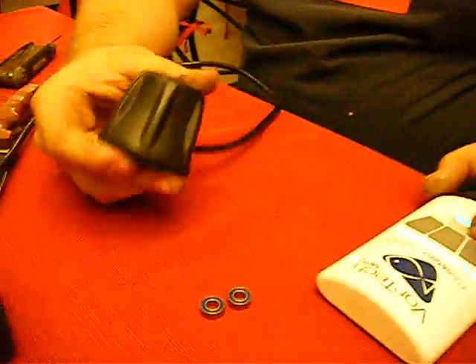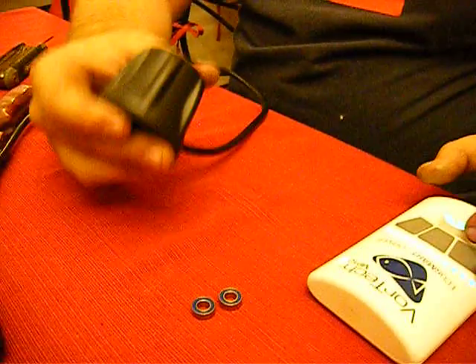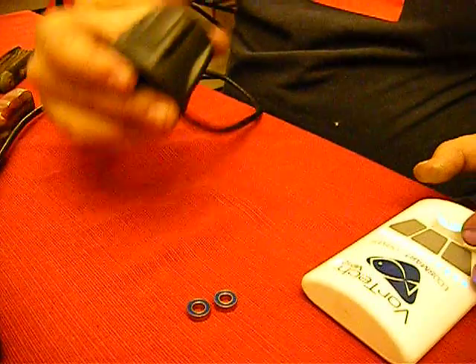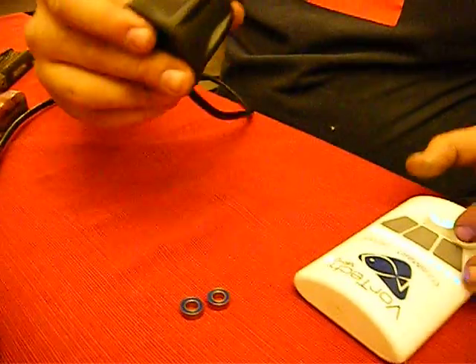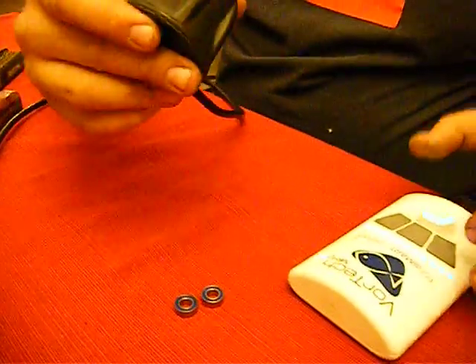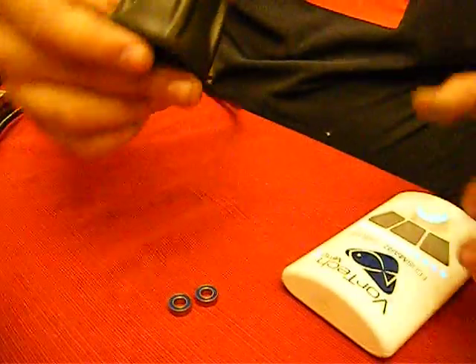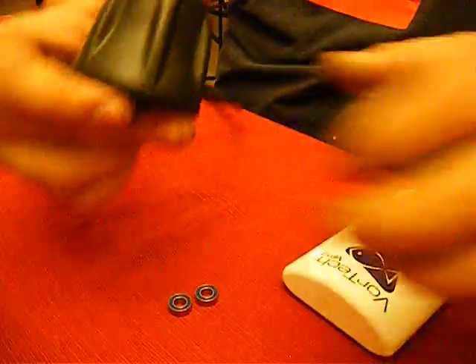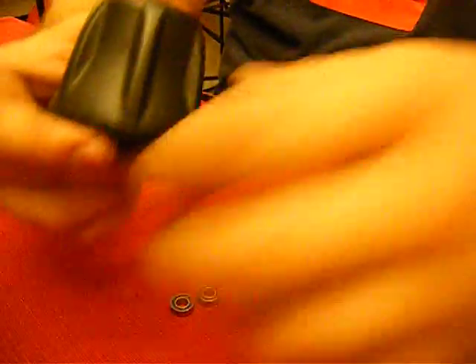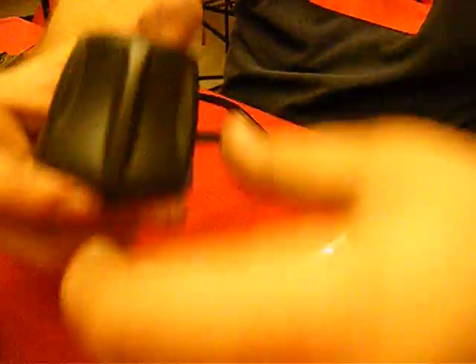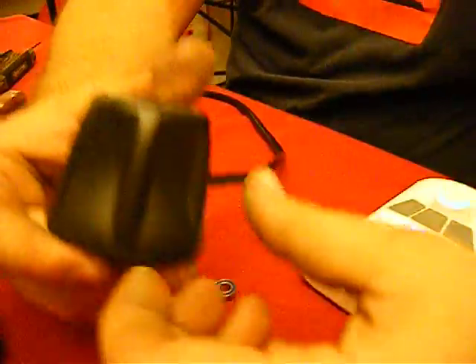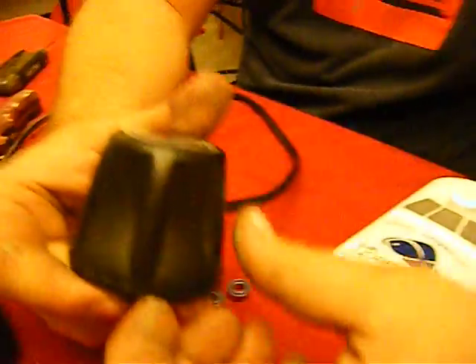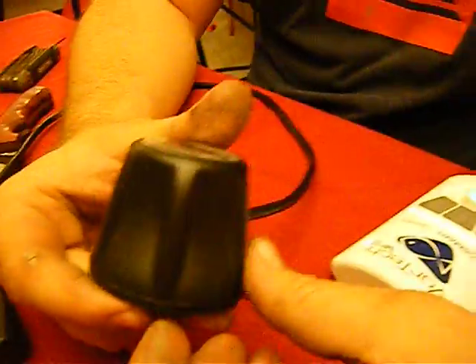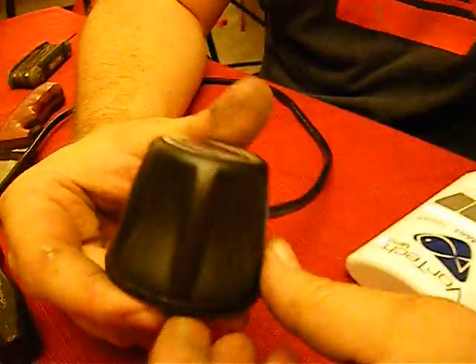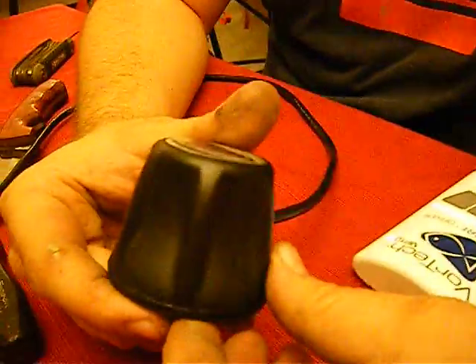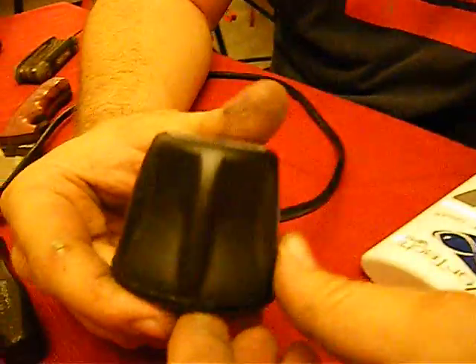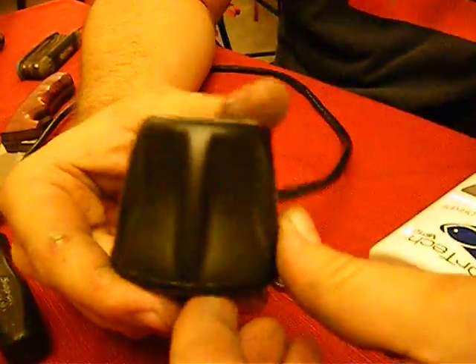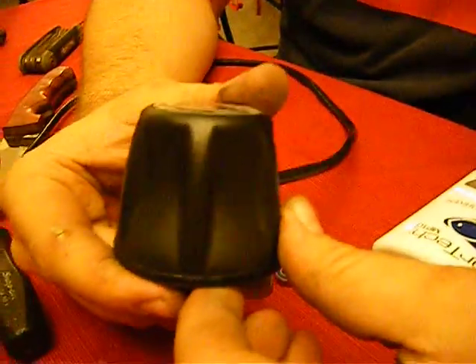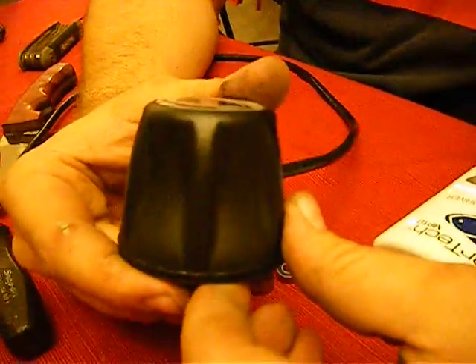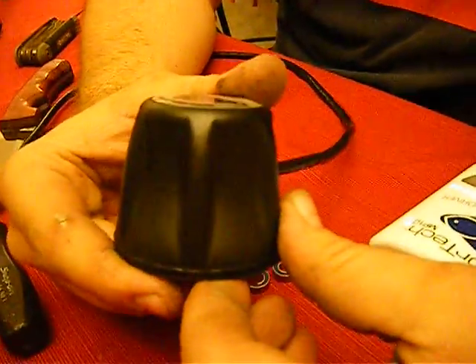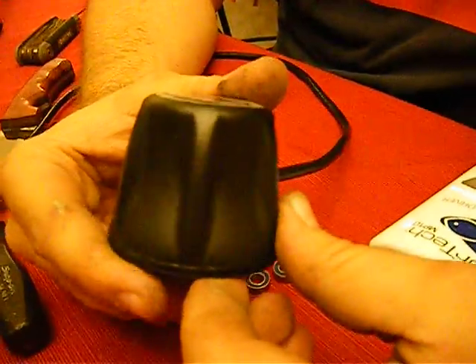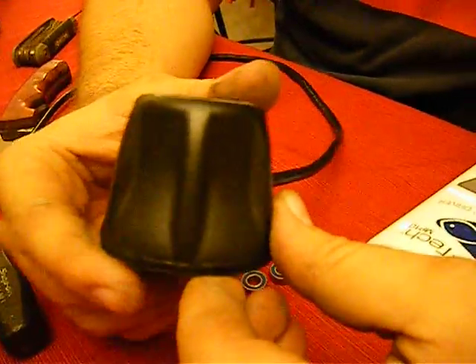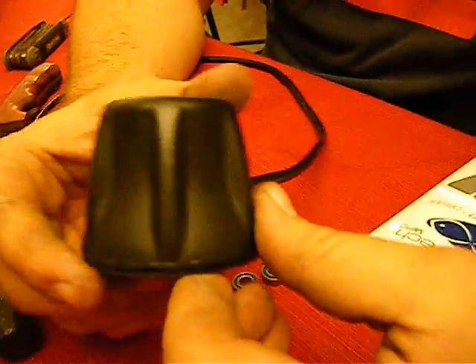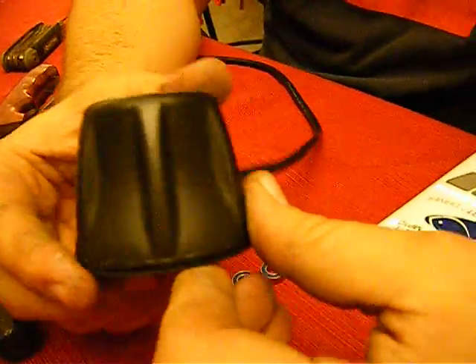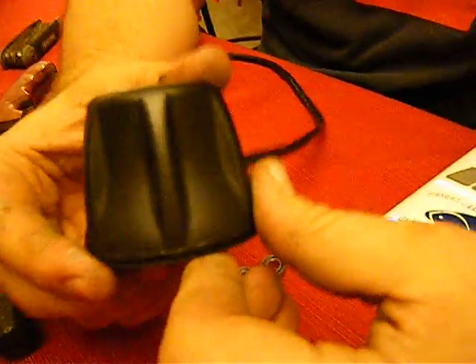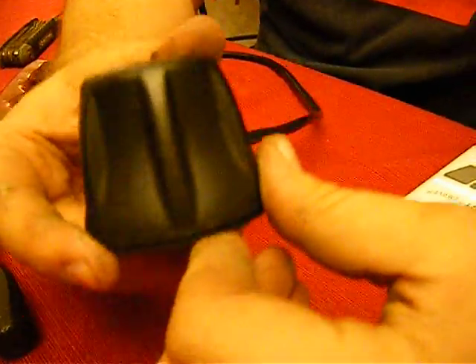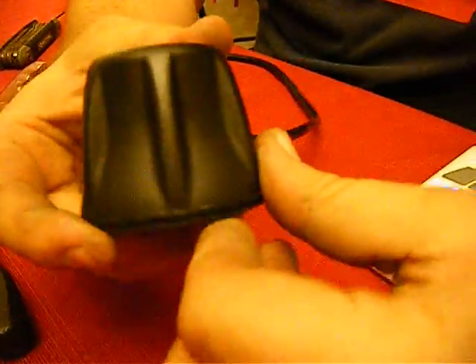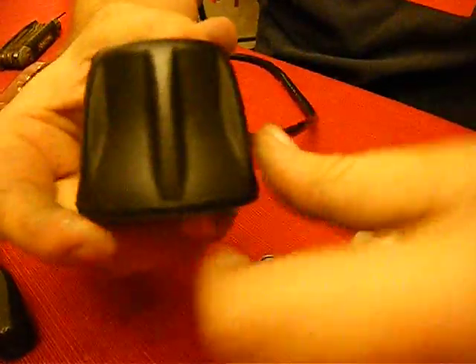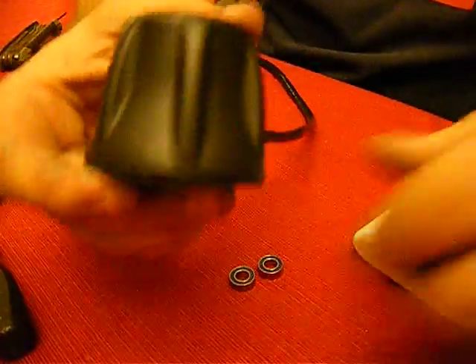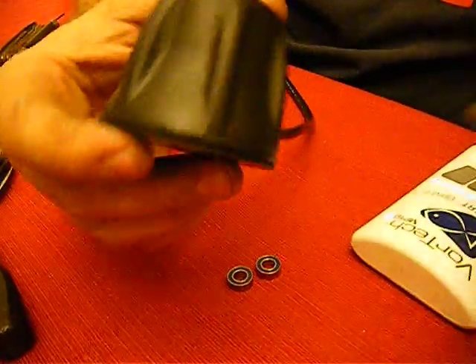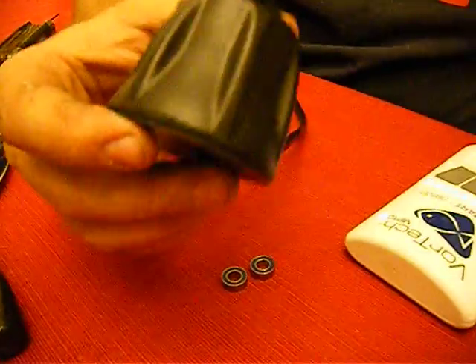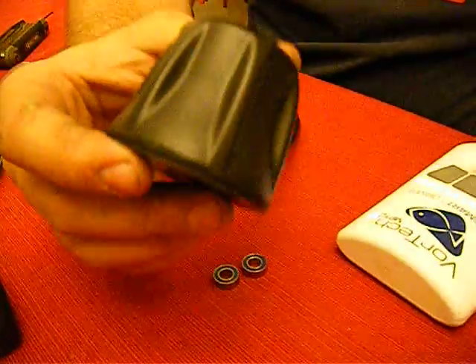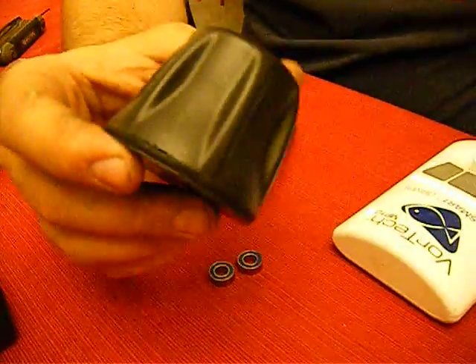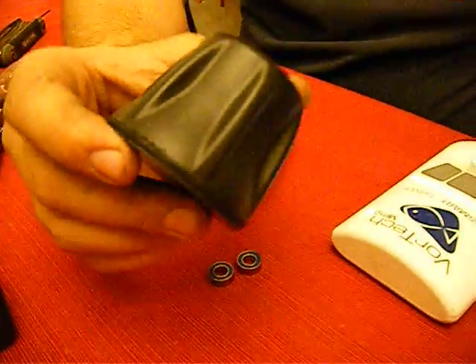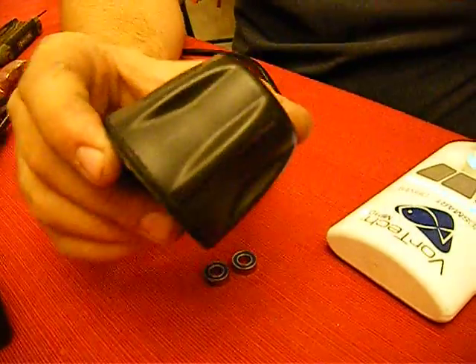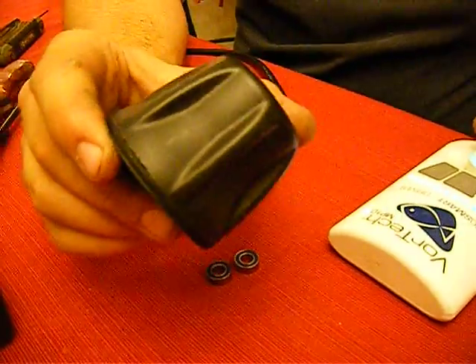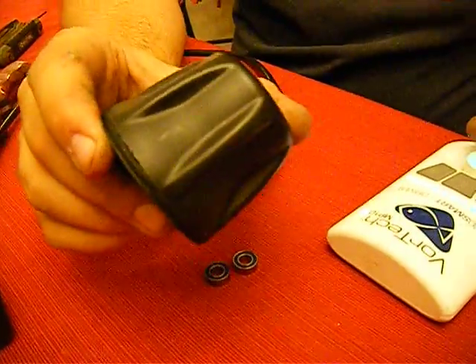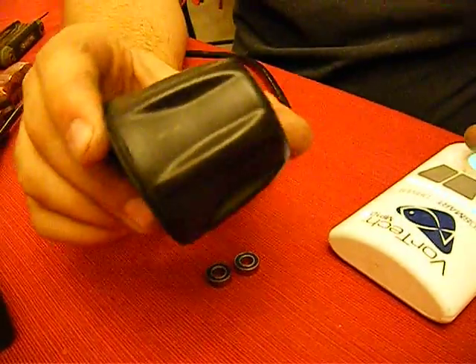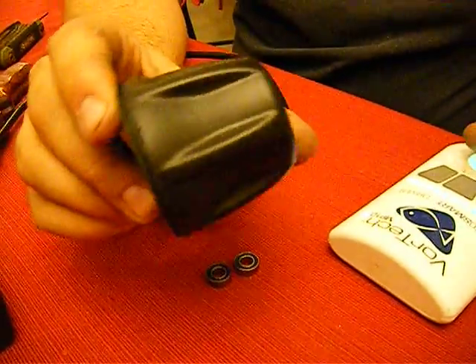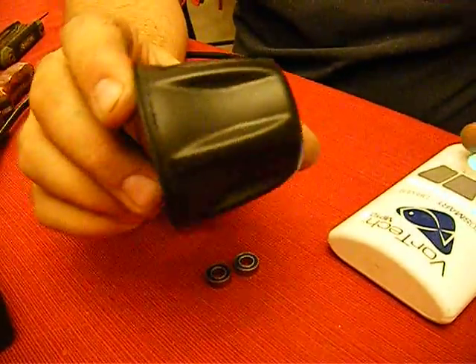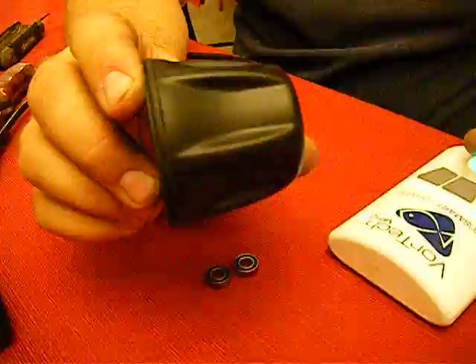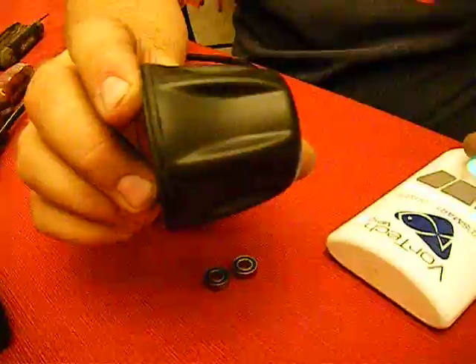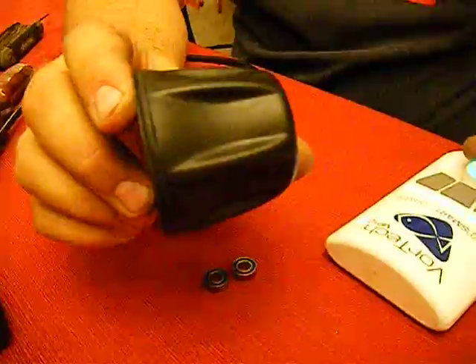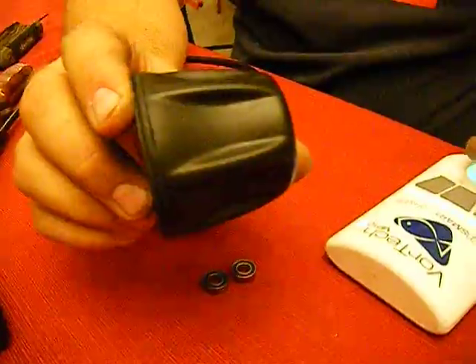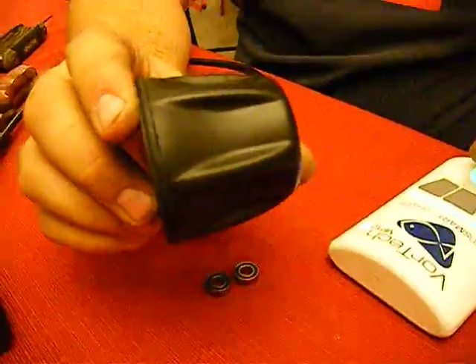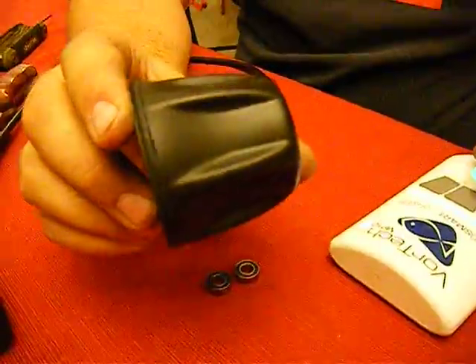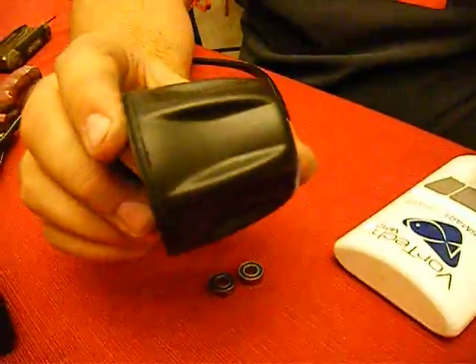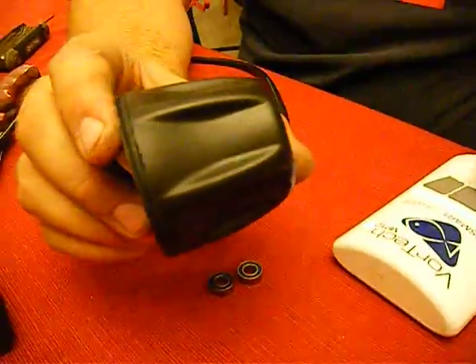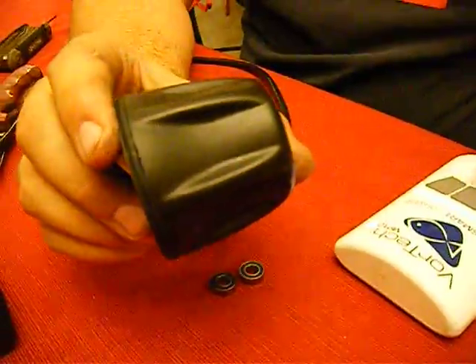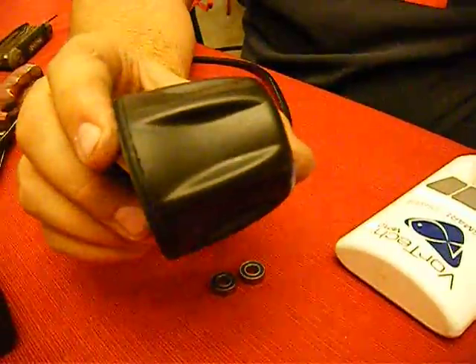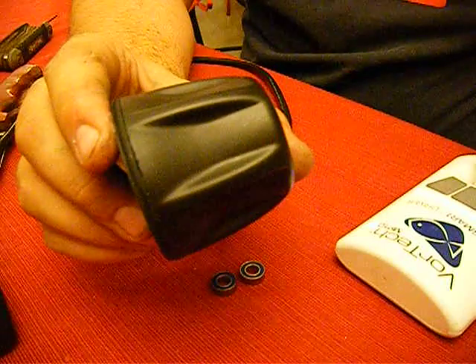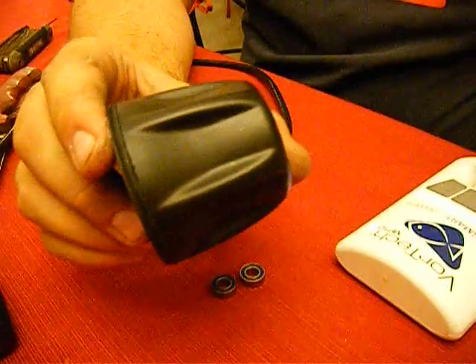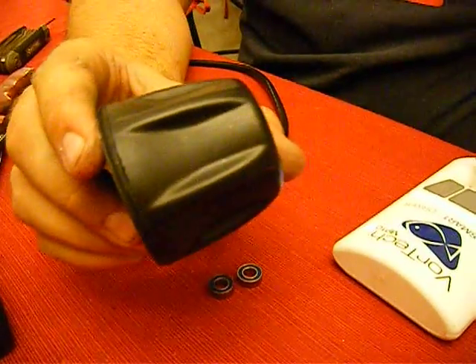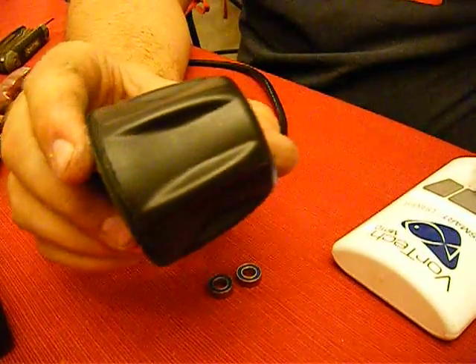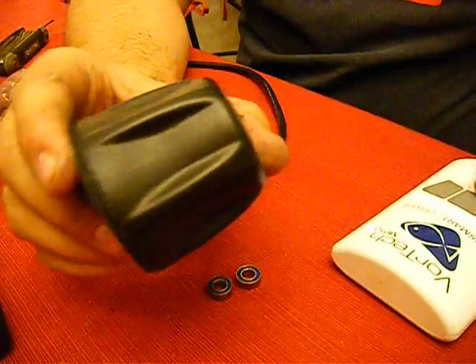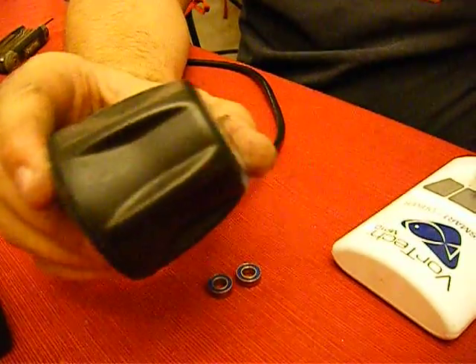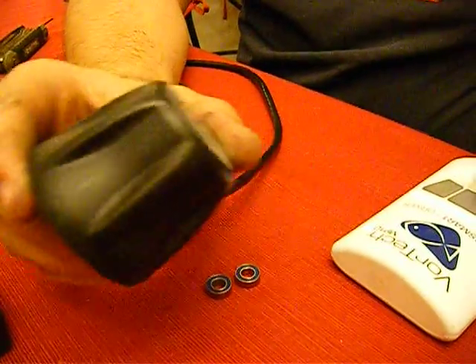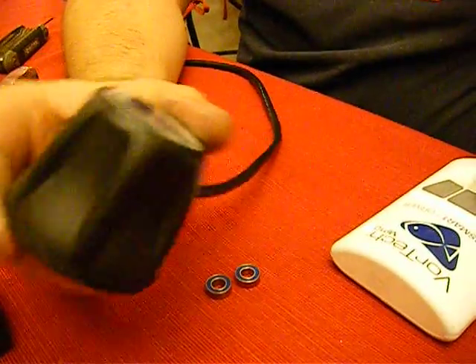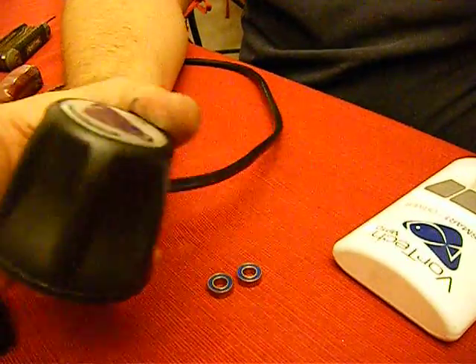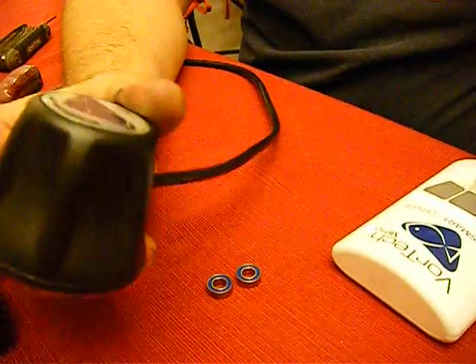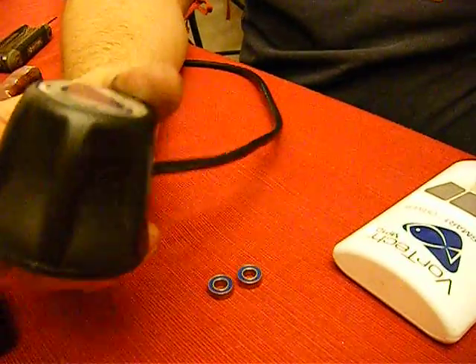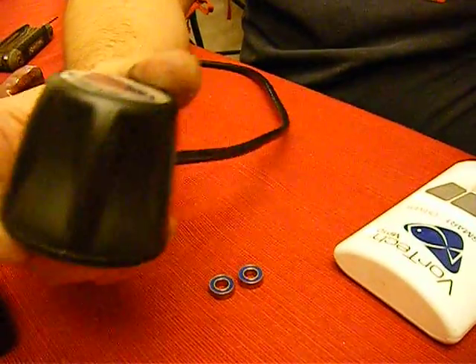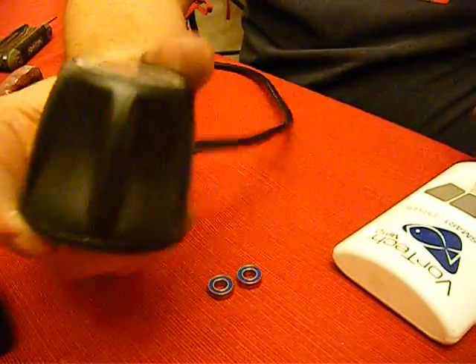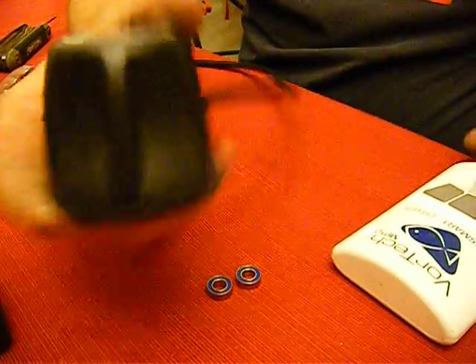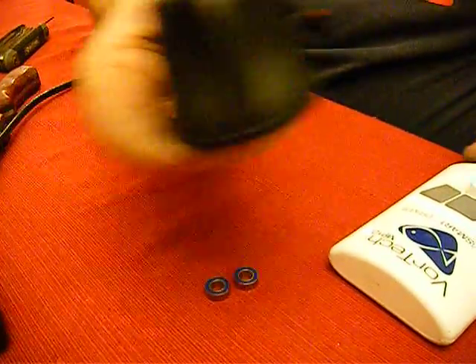I will be rebuilding this MP10 power head. As you can hear, it is very loud. So let's get started.